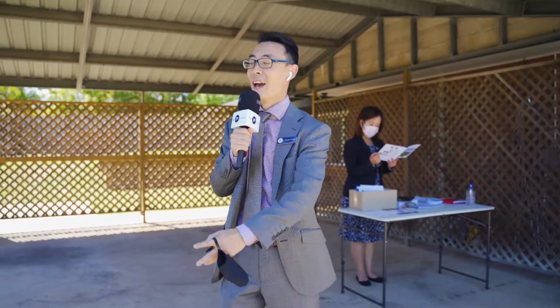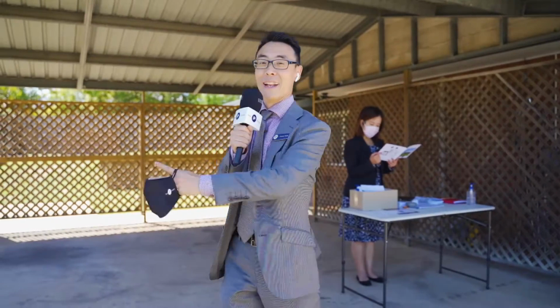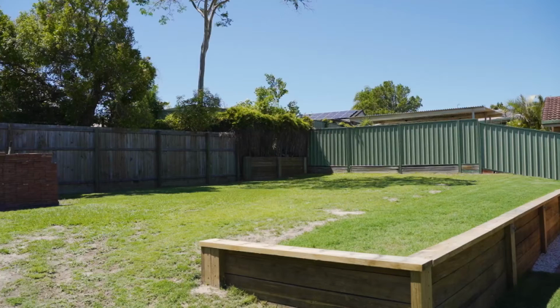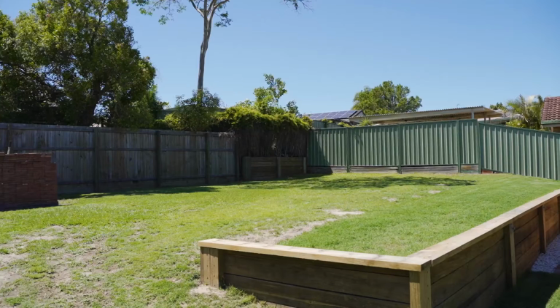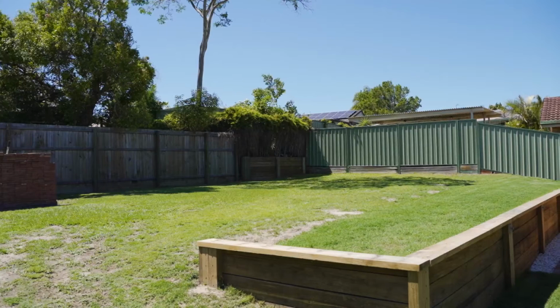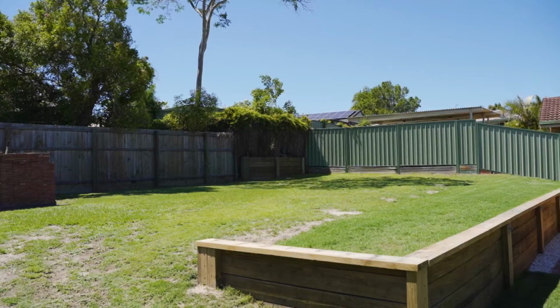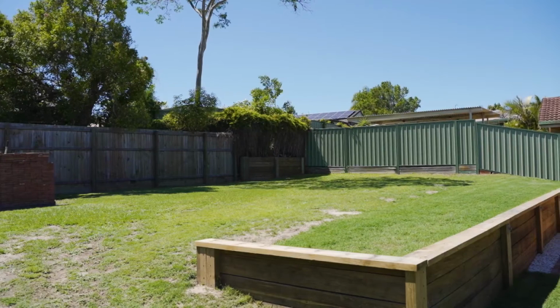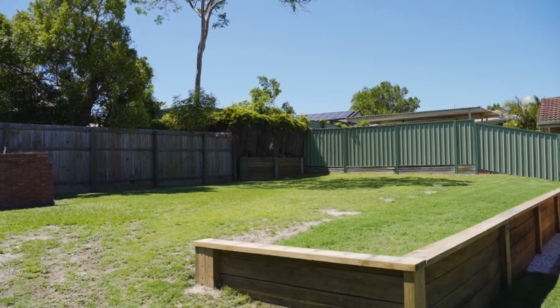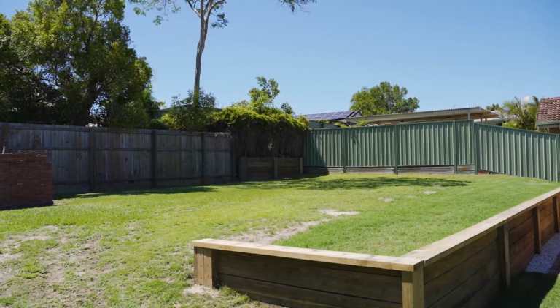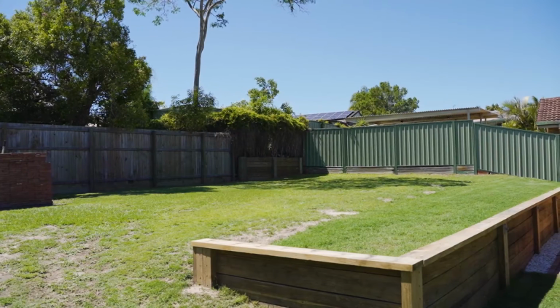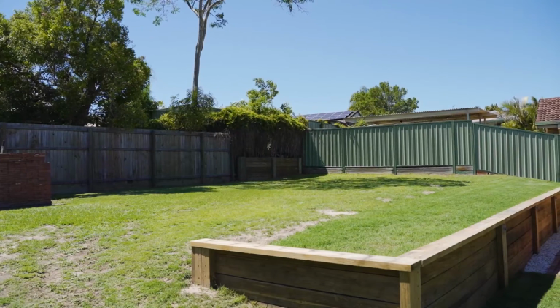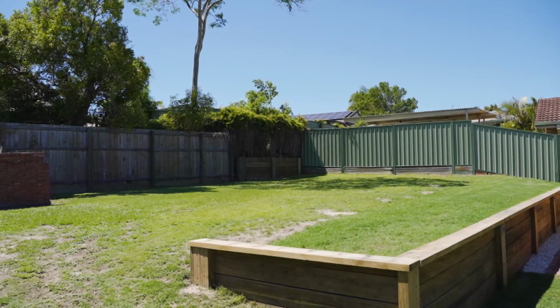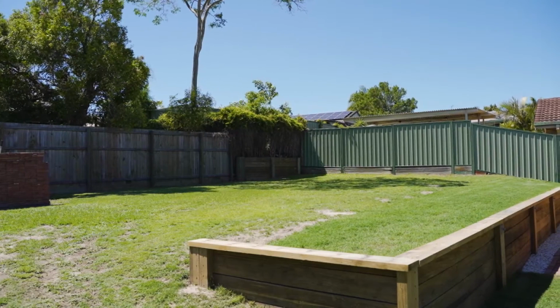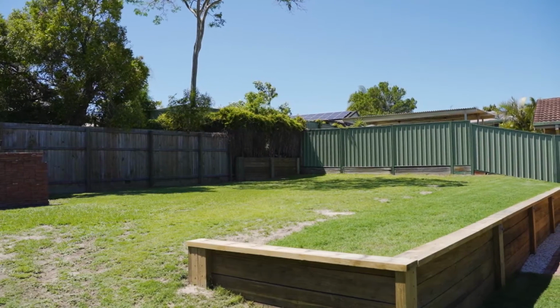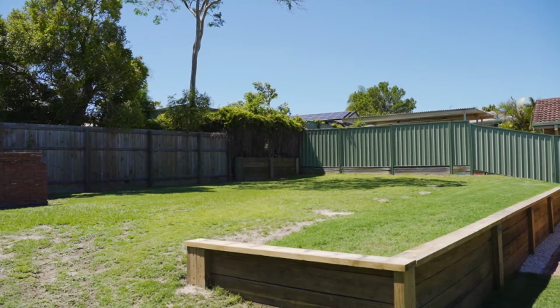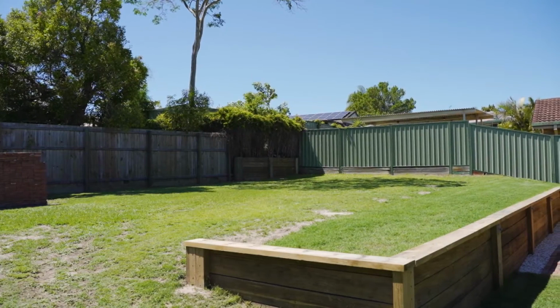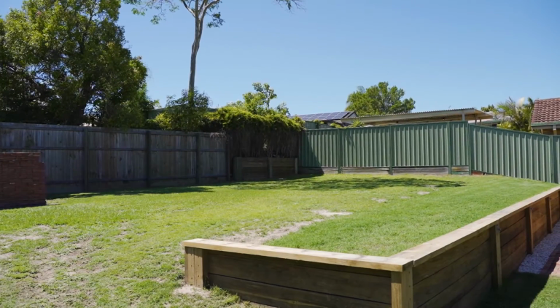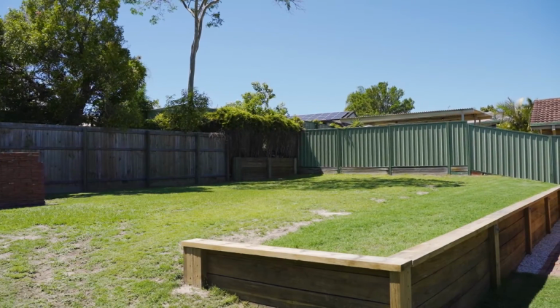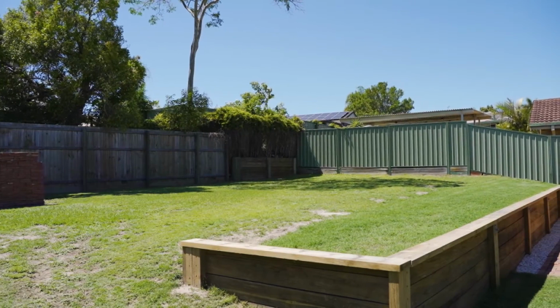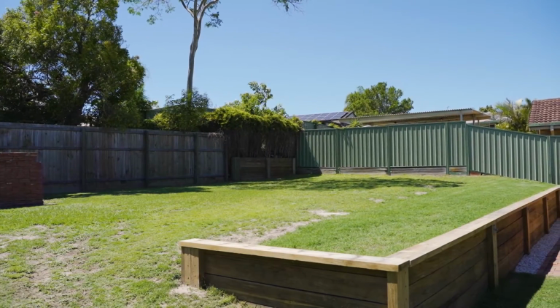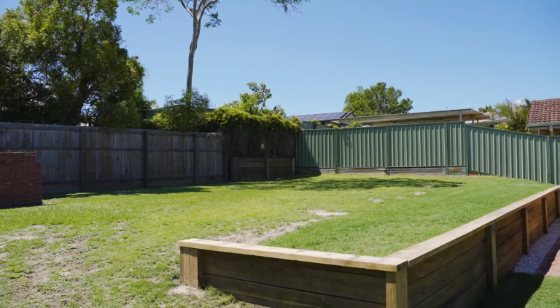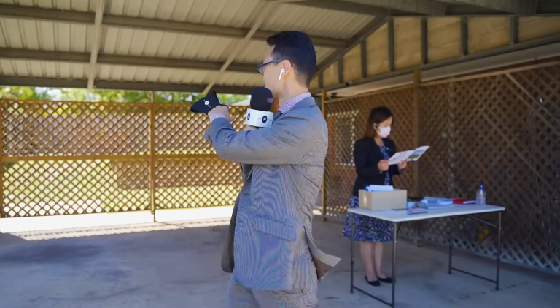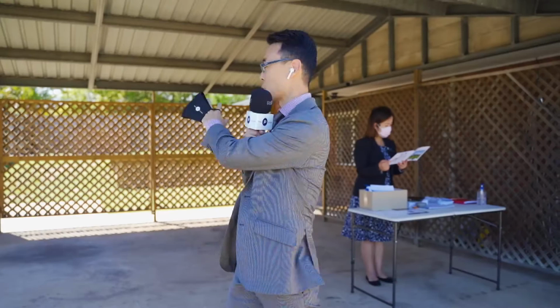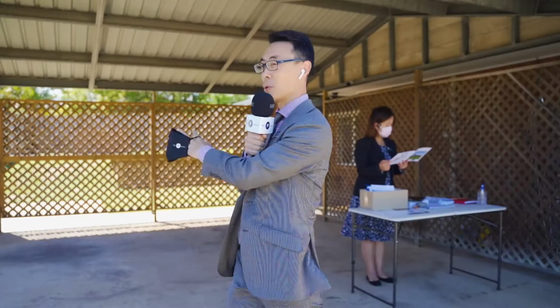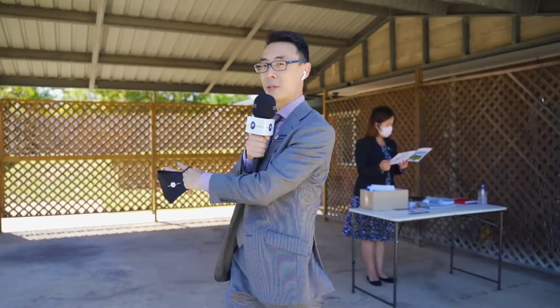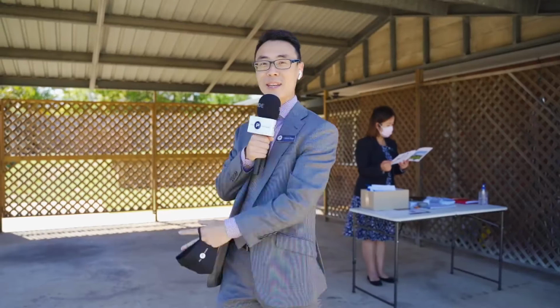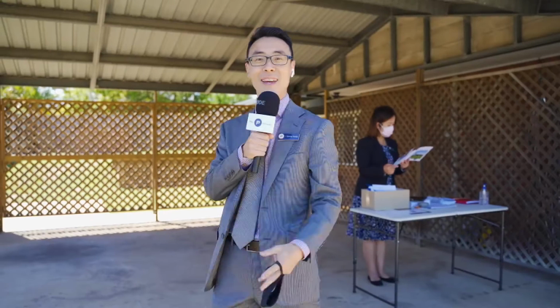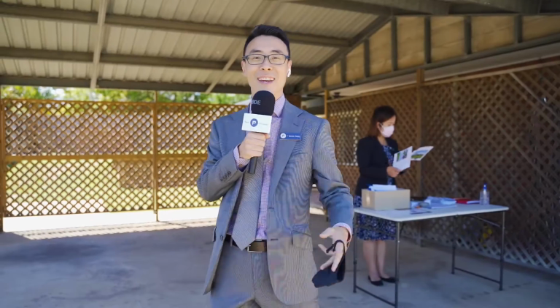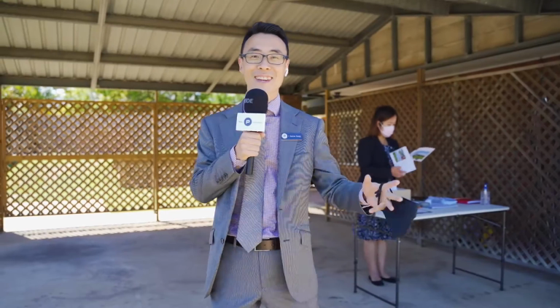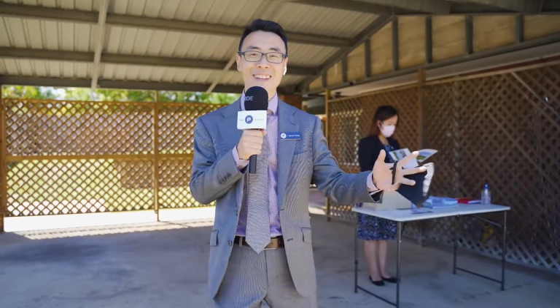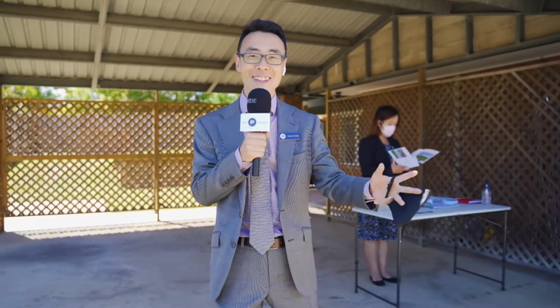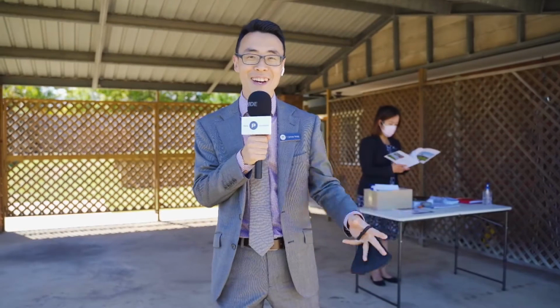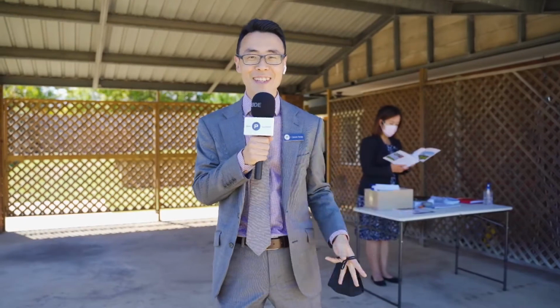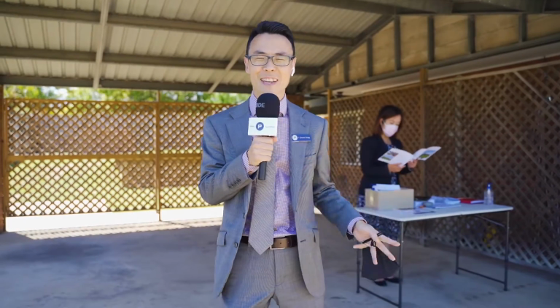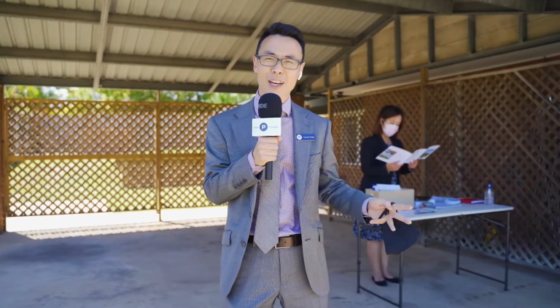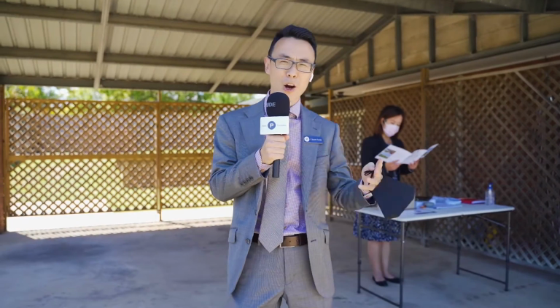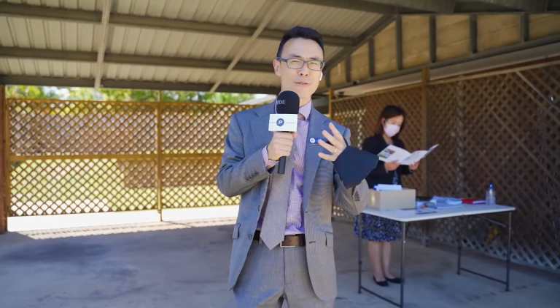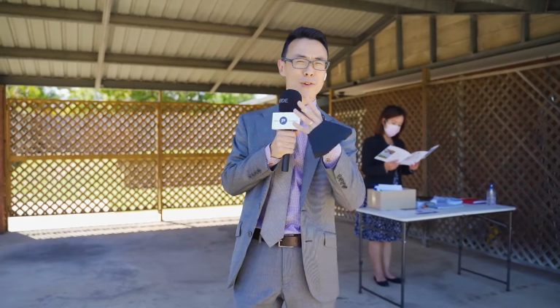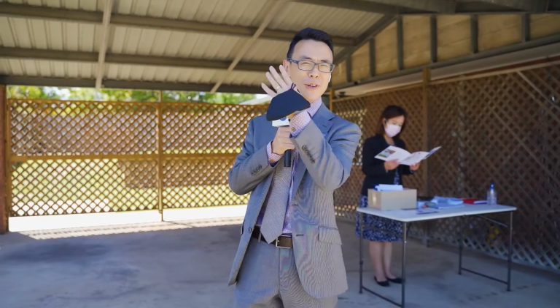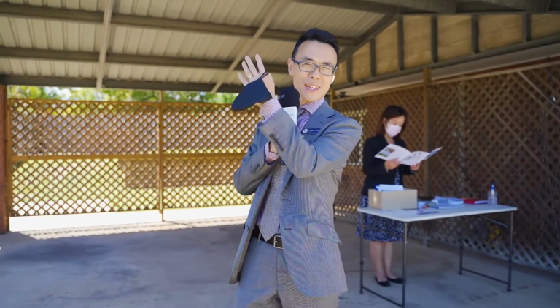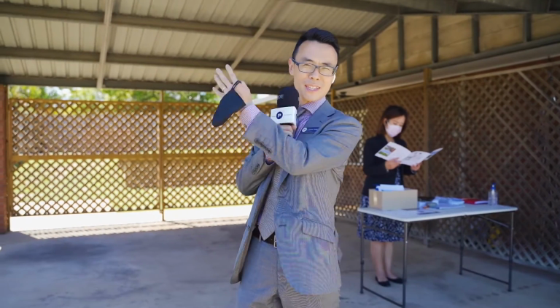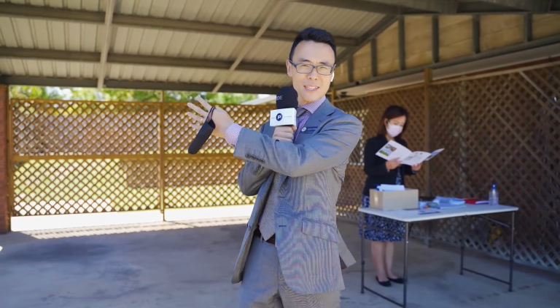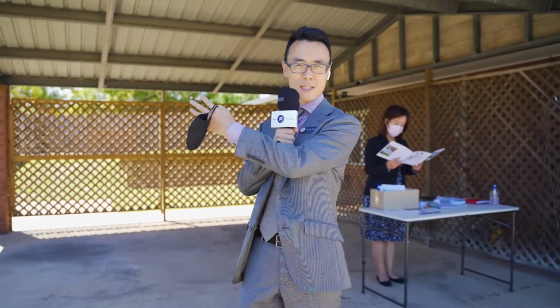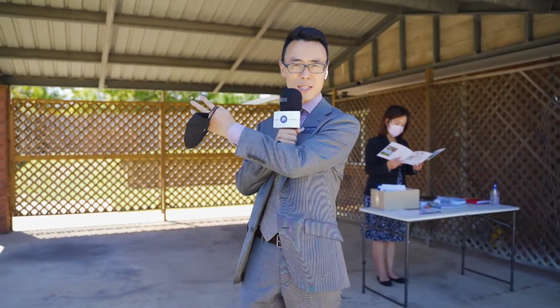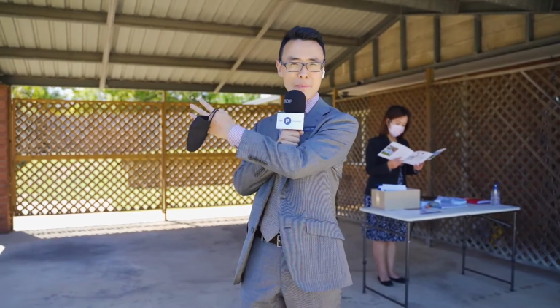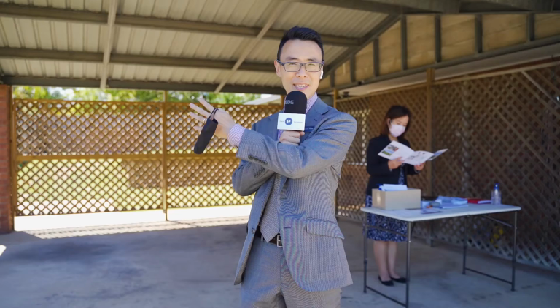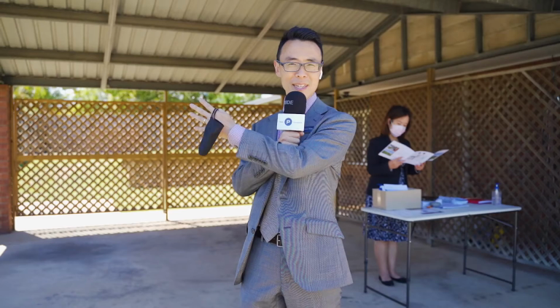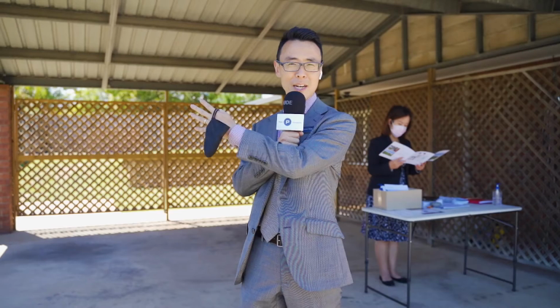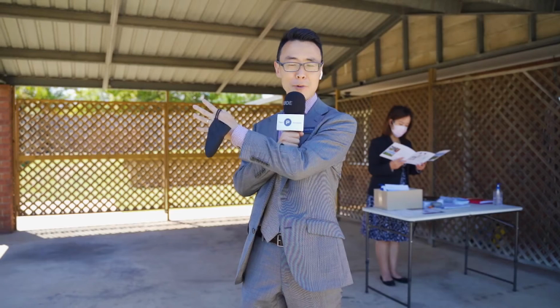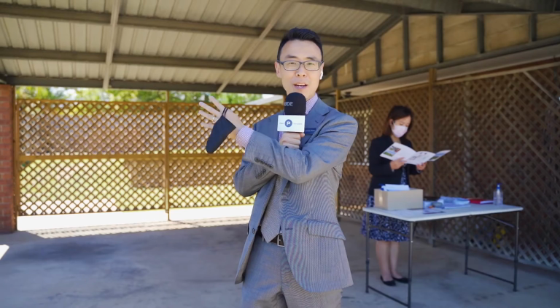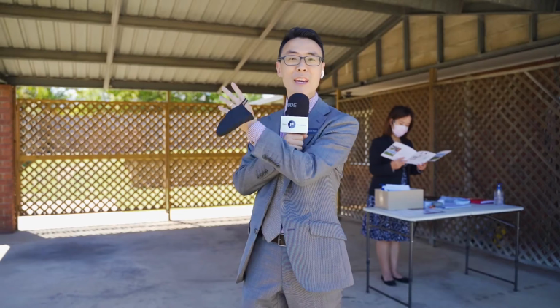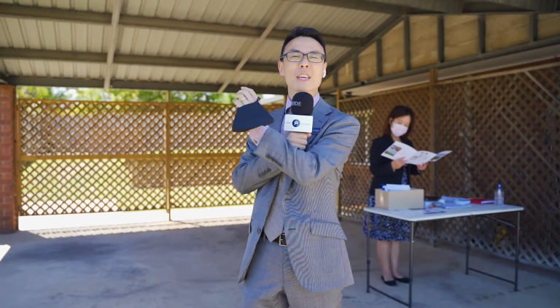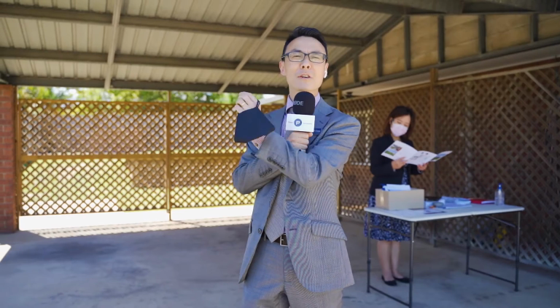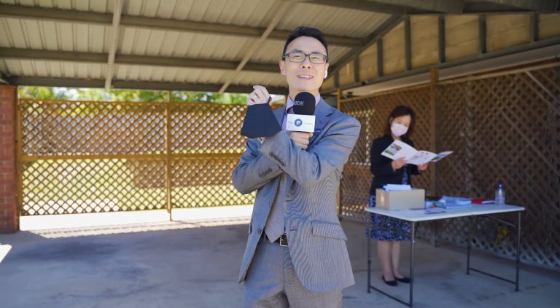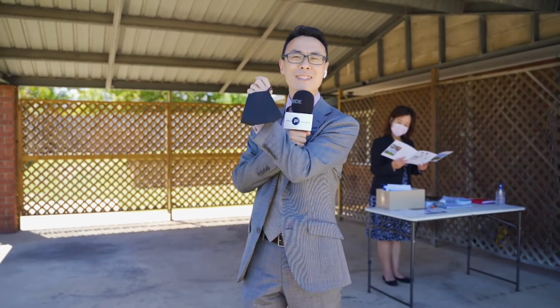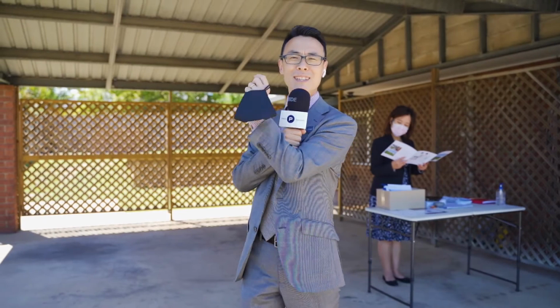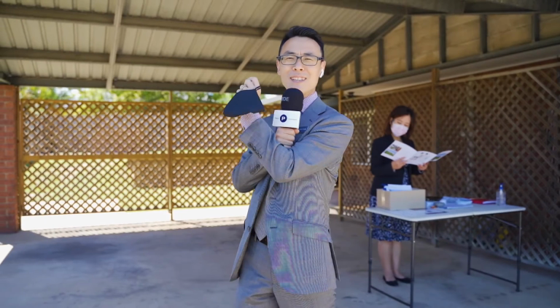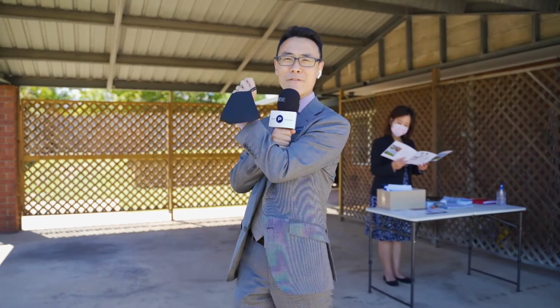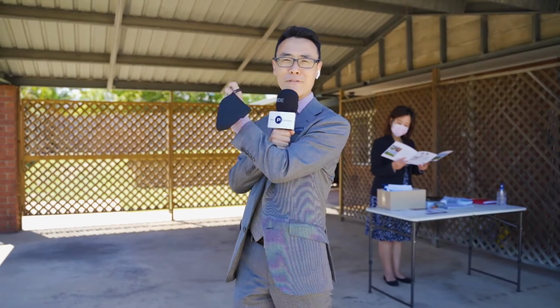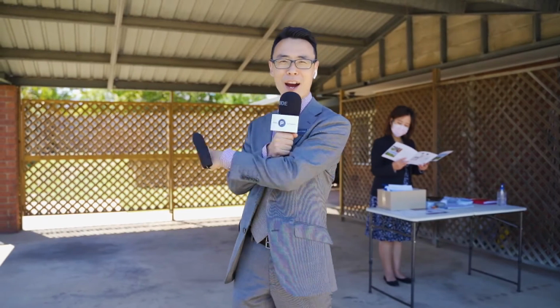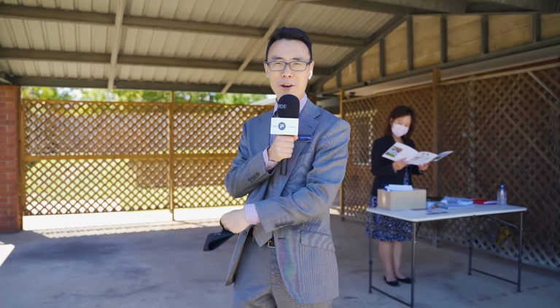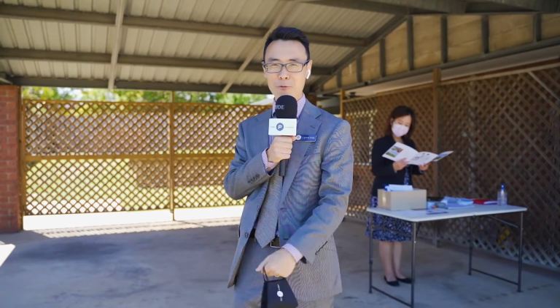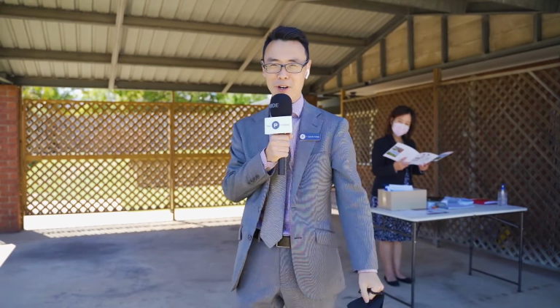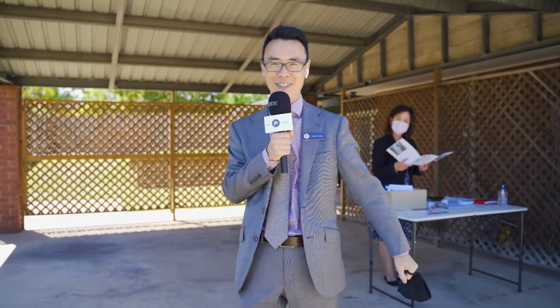And at the back, in the backyard there, if you stand on a tall day in the night, you can overlook the CBD area and see the fireworks.